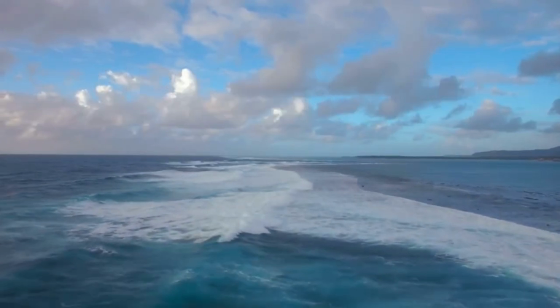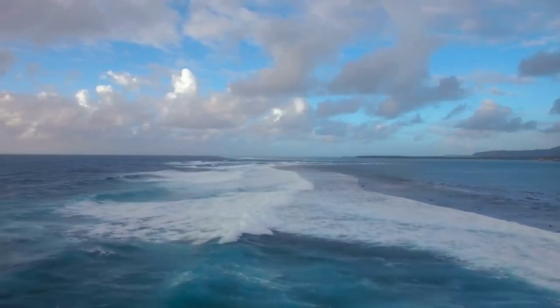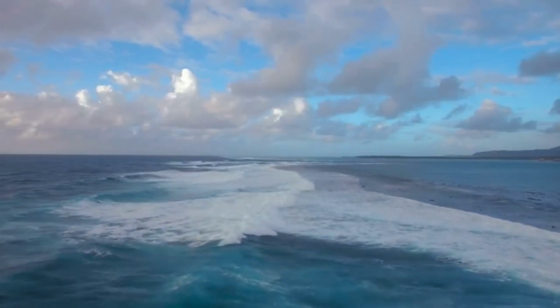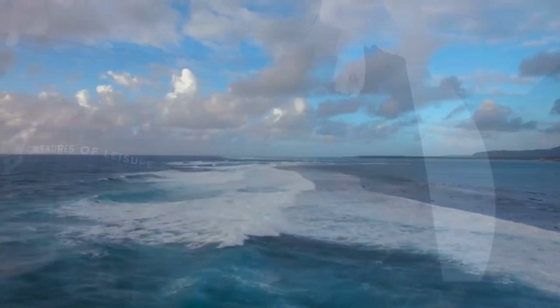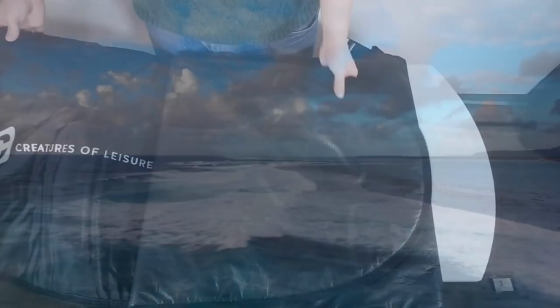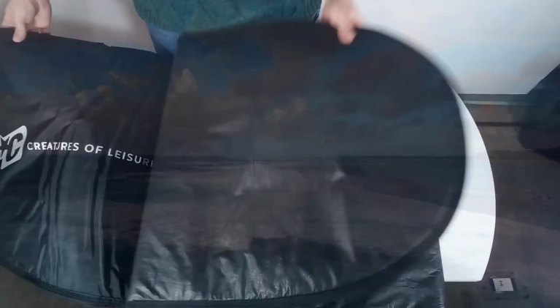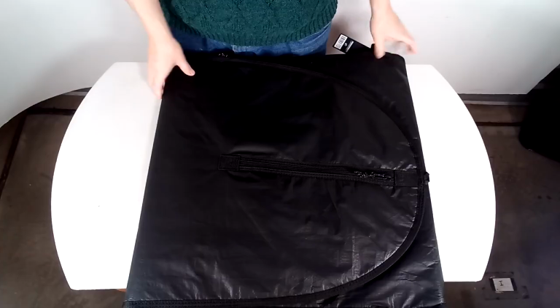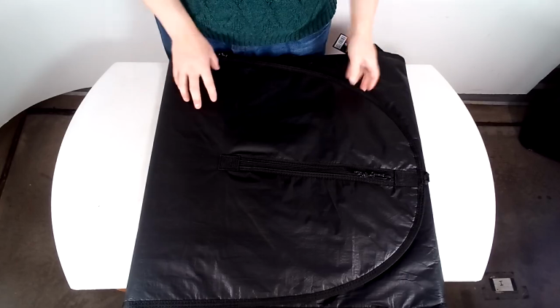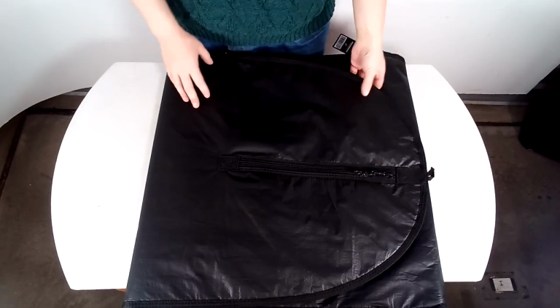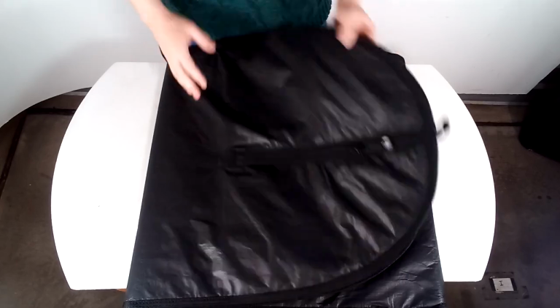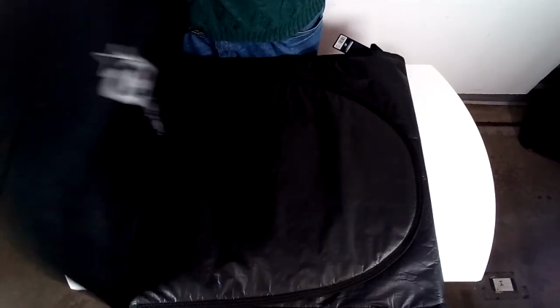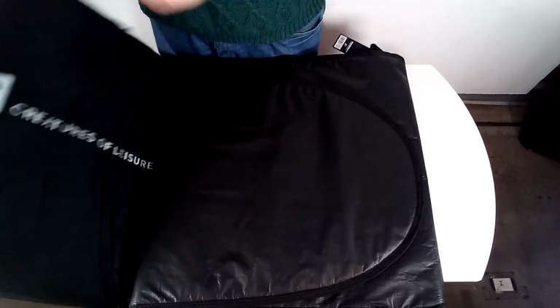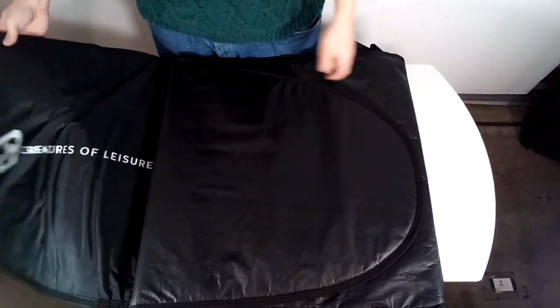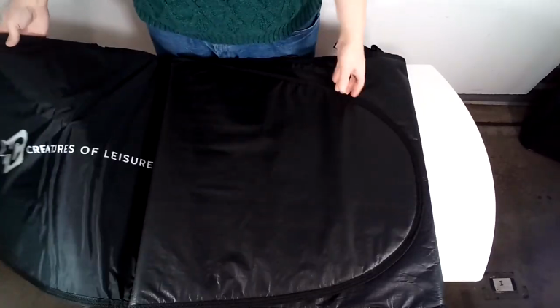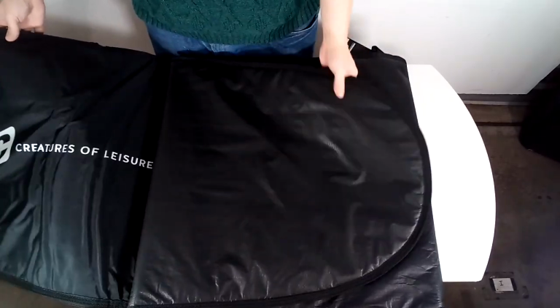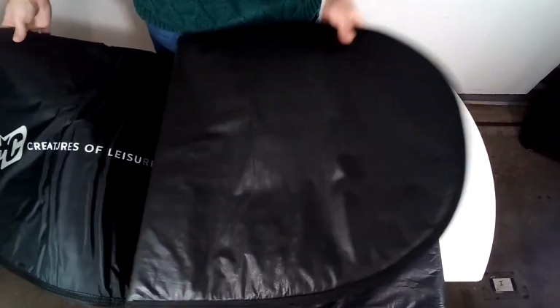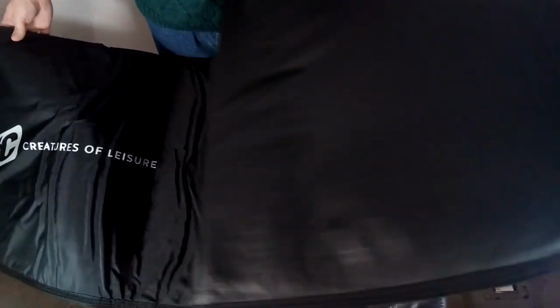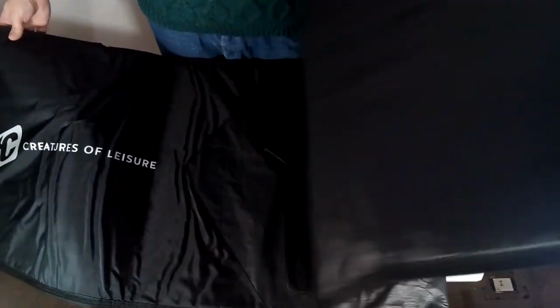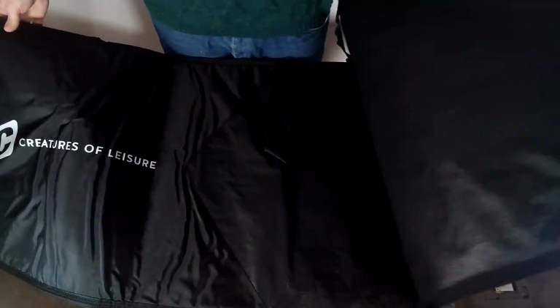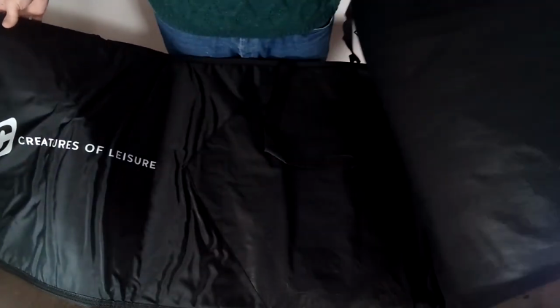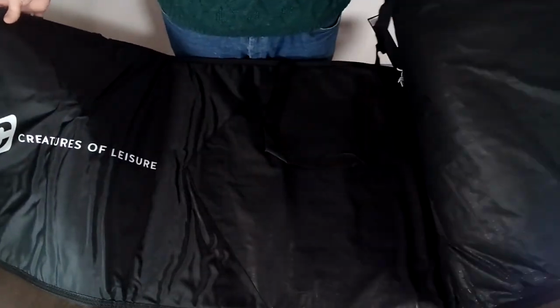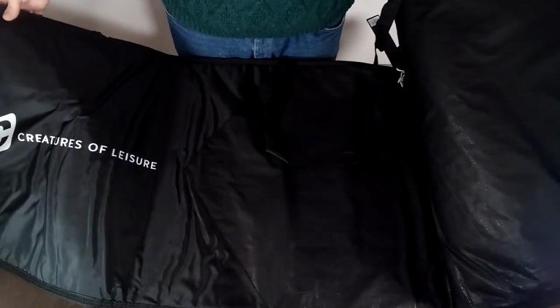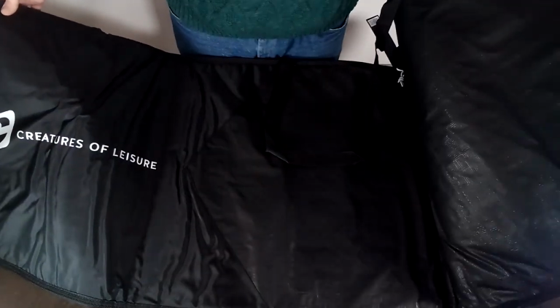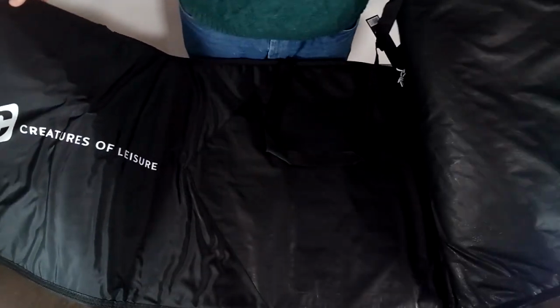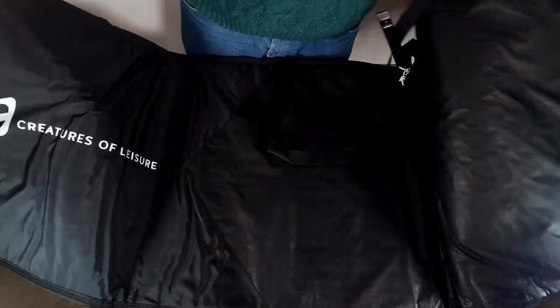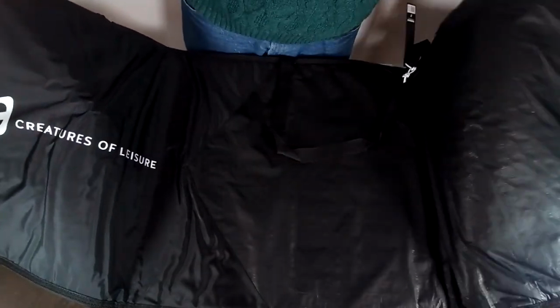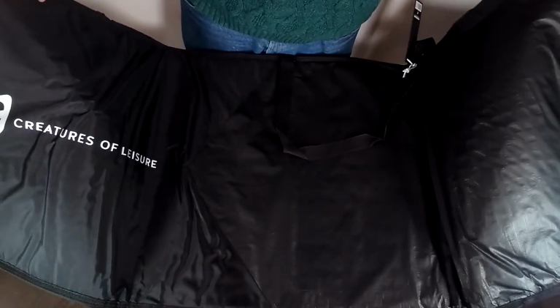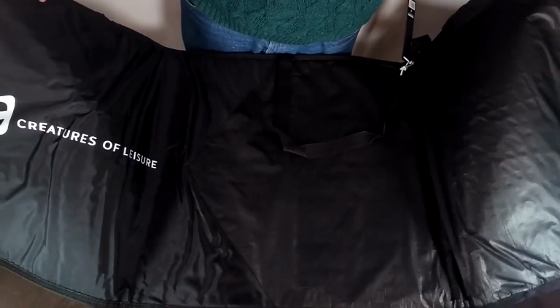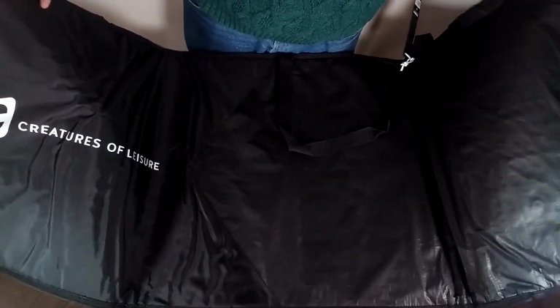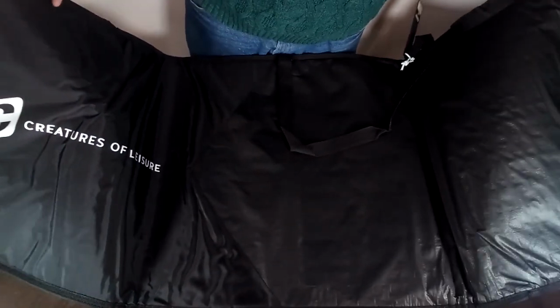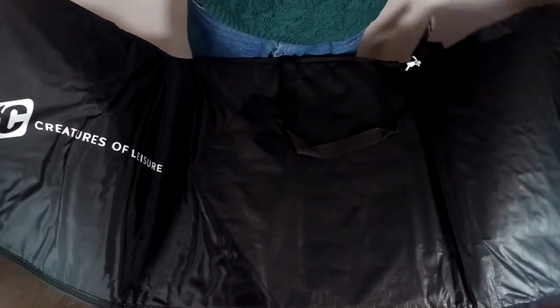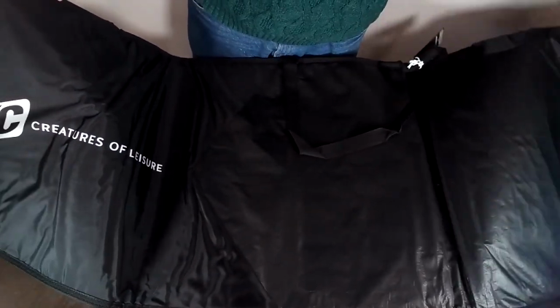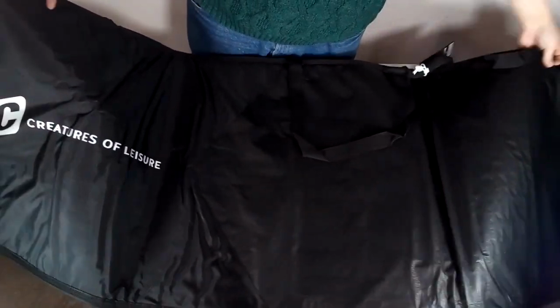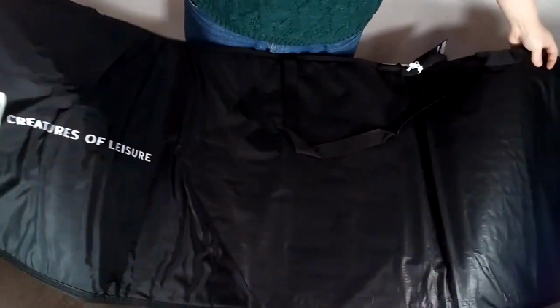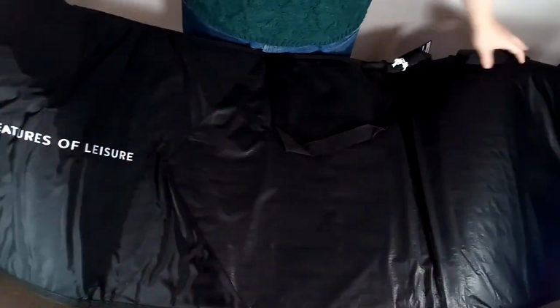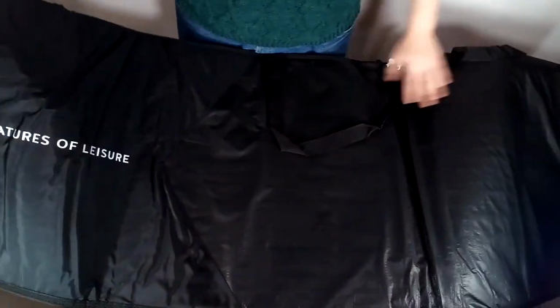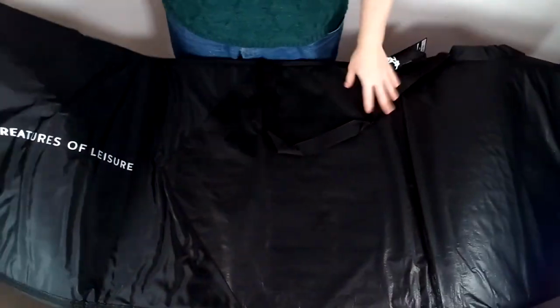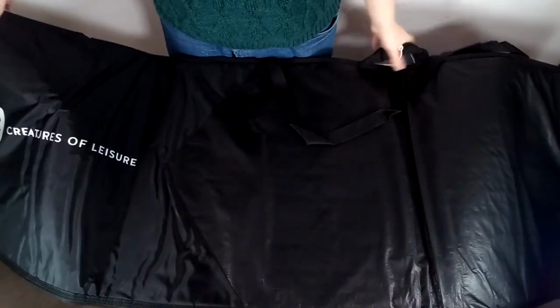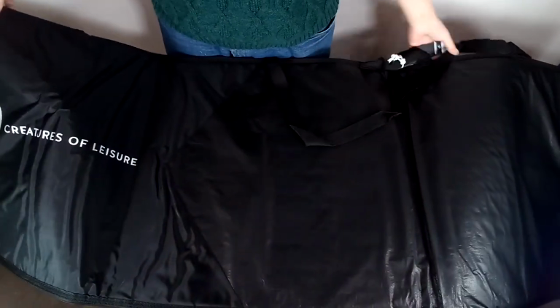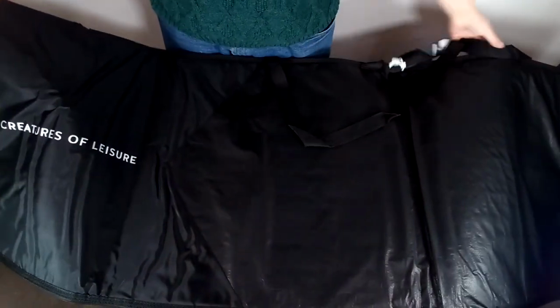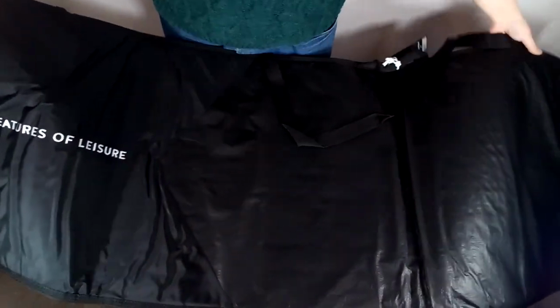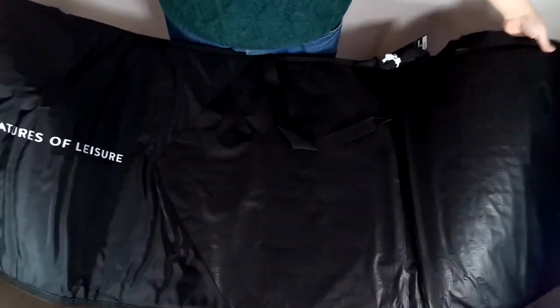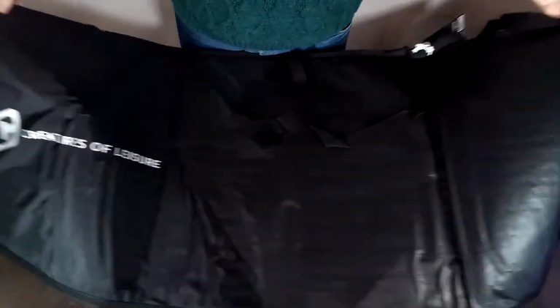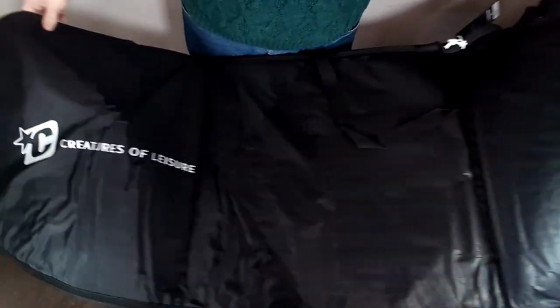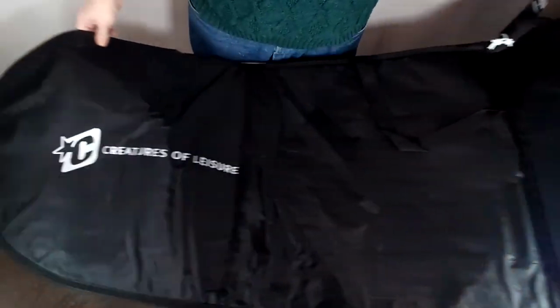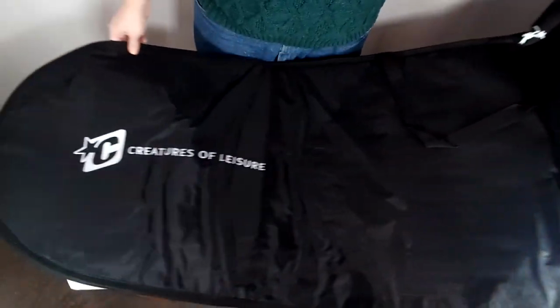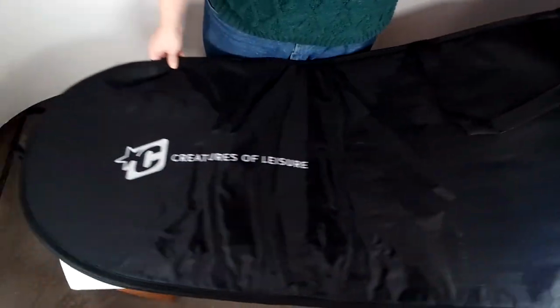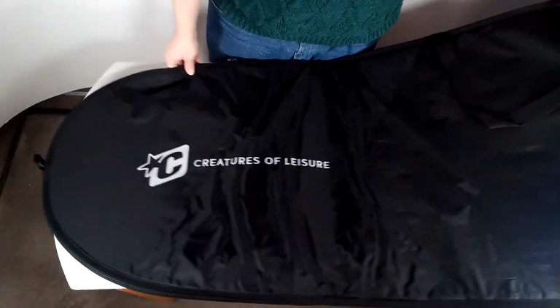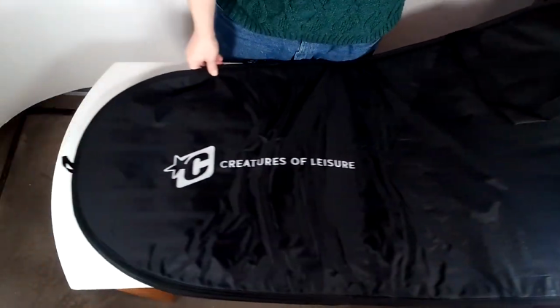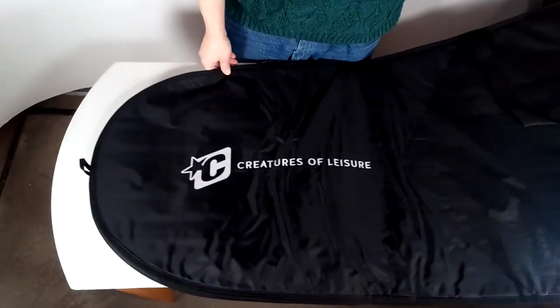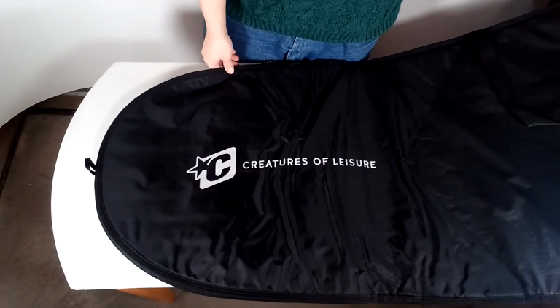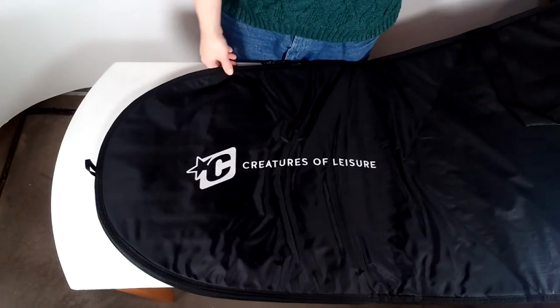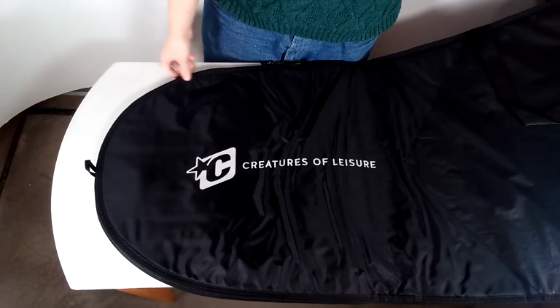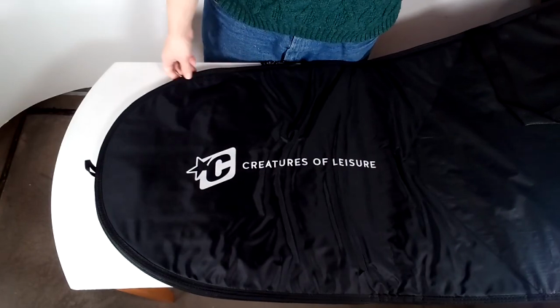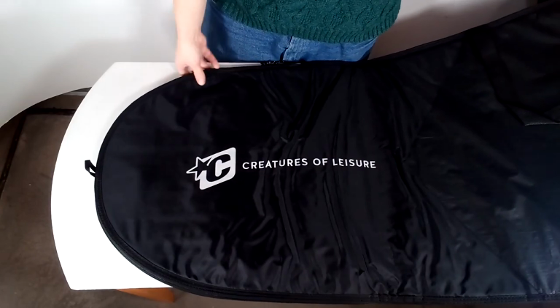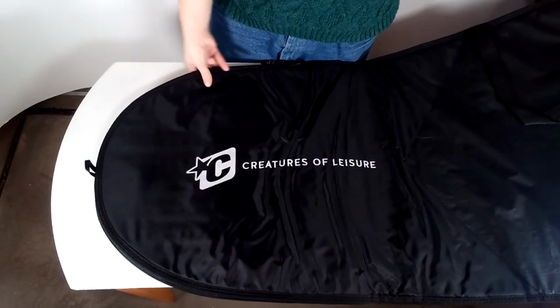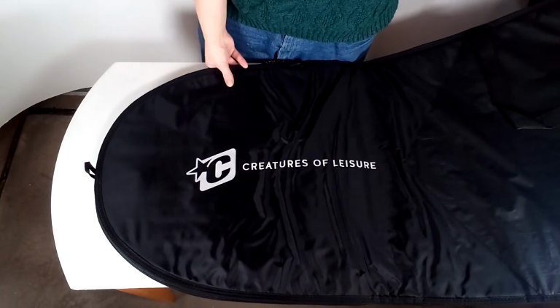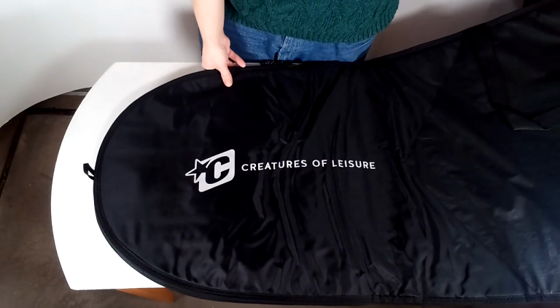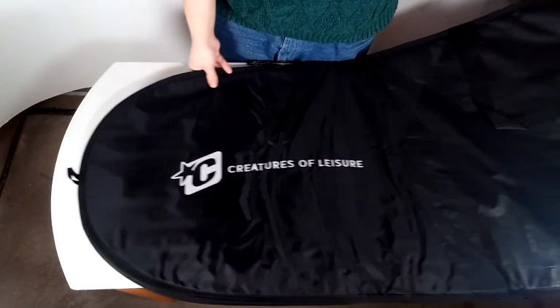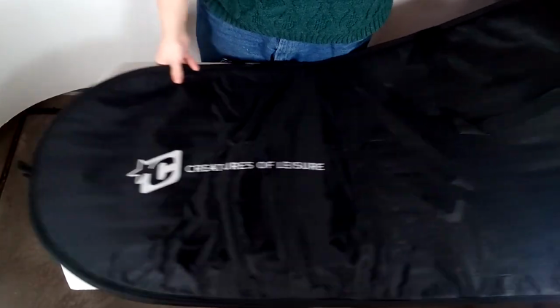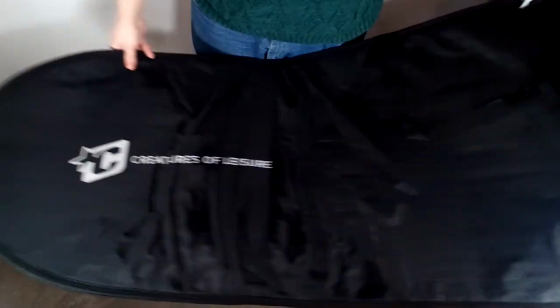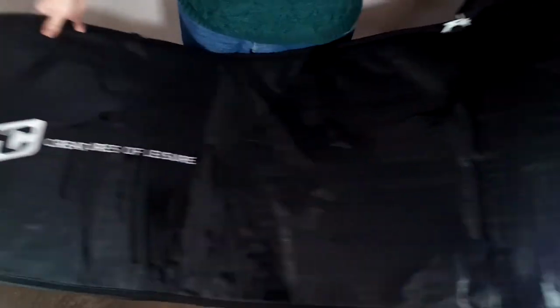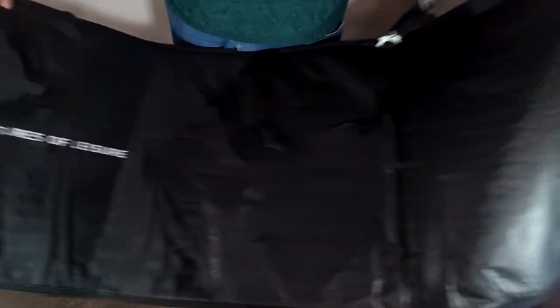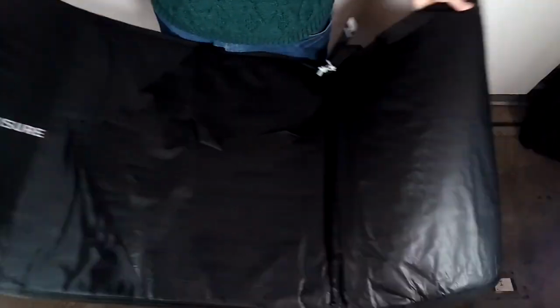Welcome to another surfboards.com product spotlight. Today we'll be looking at the Creatures of Leisure Shortboard Icon Light Day bag.